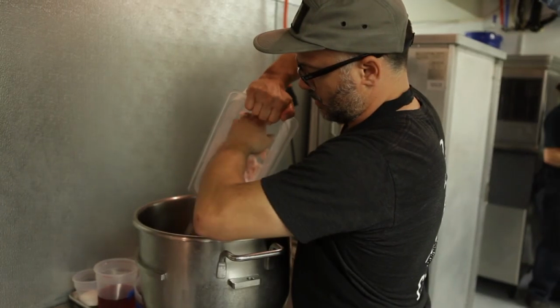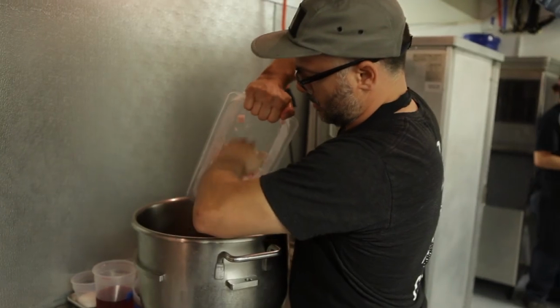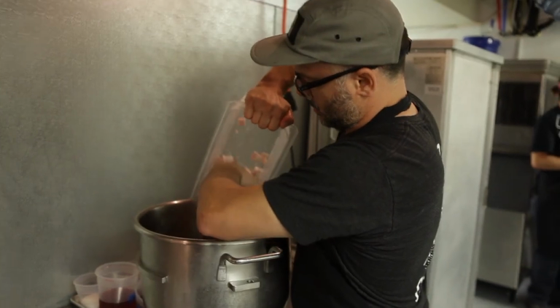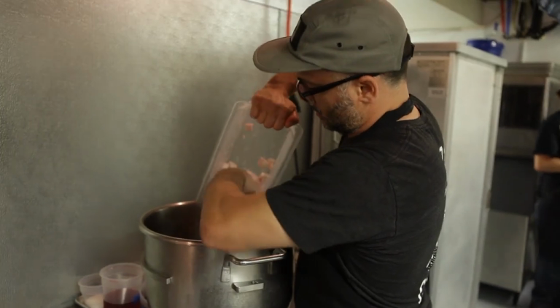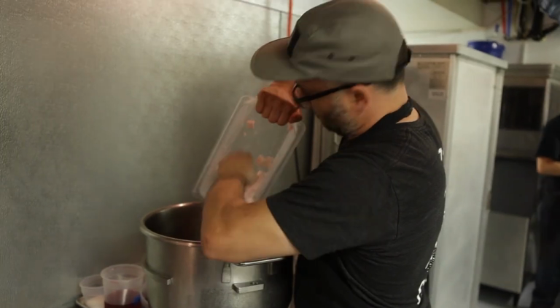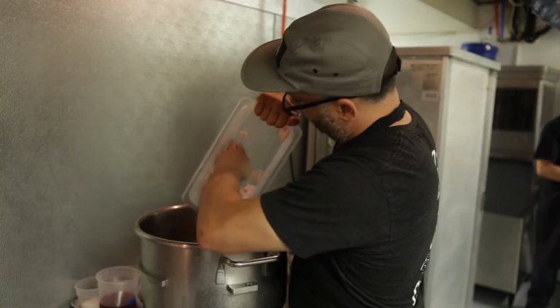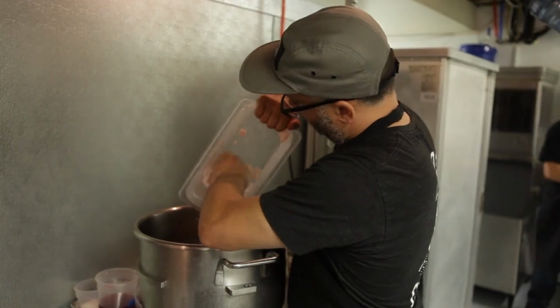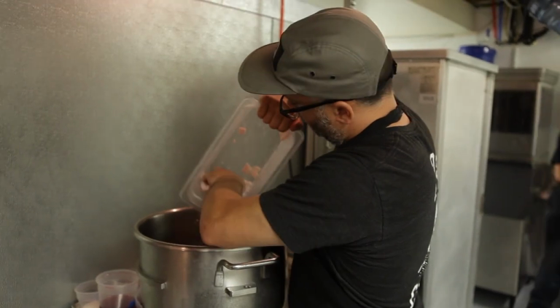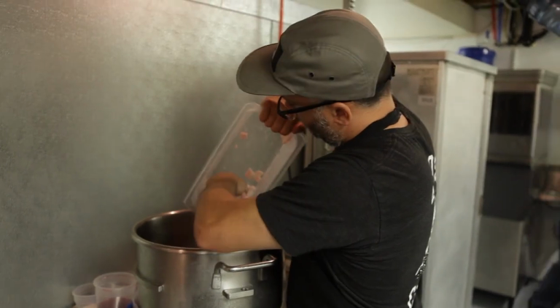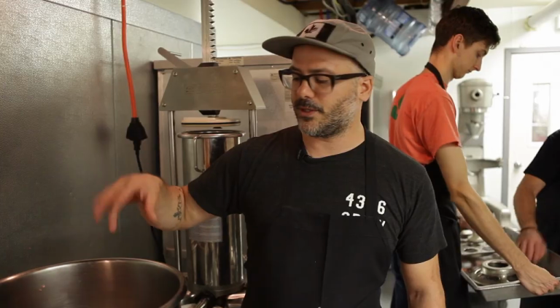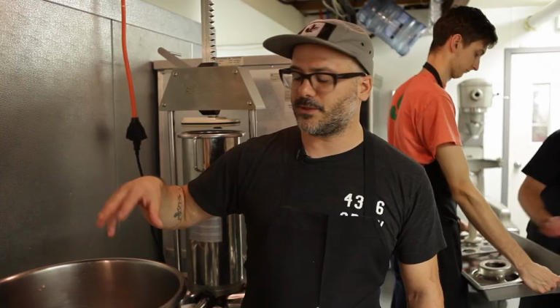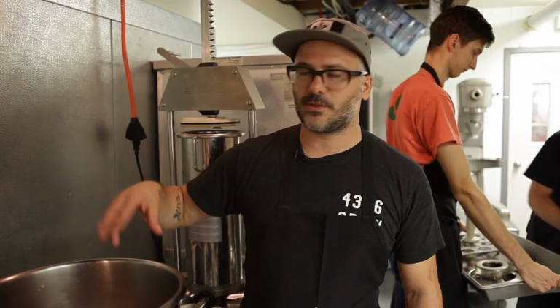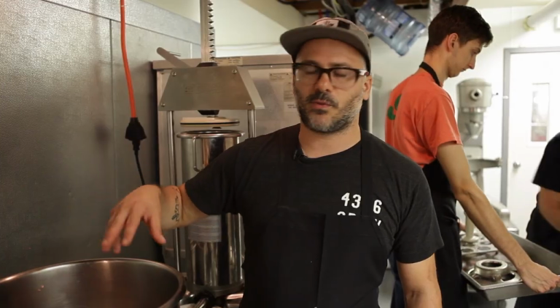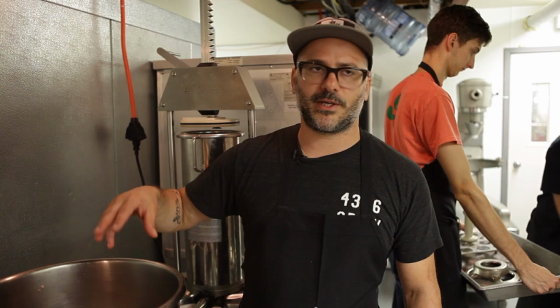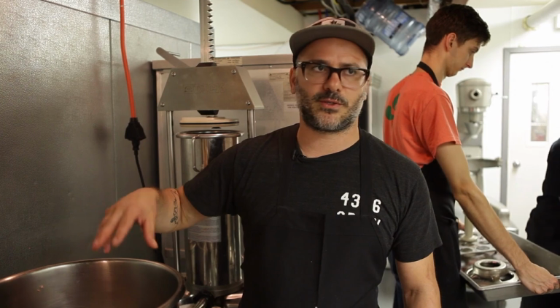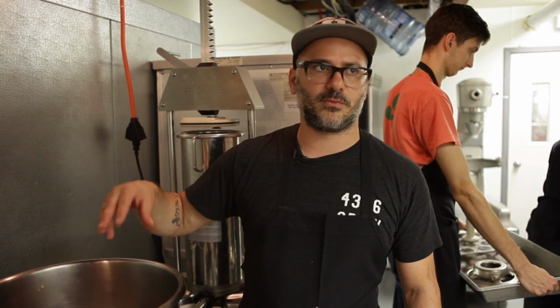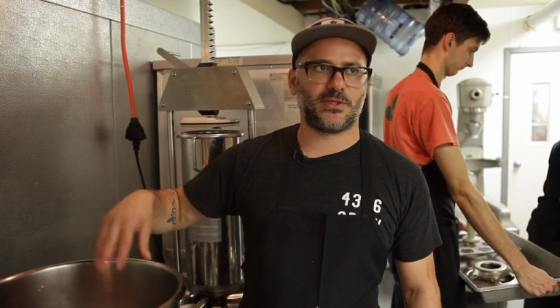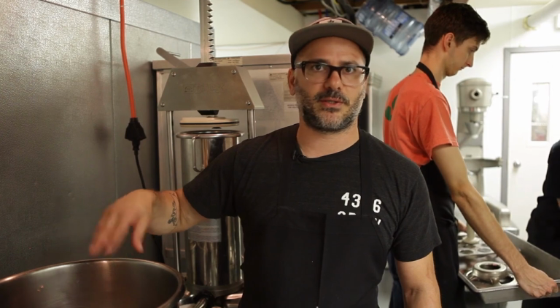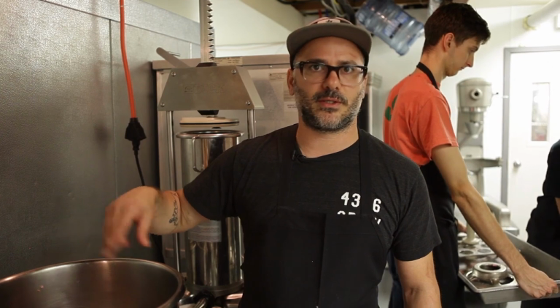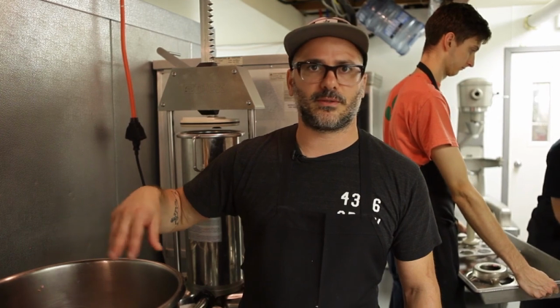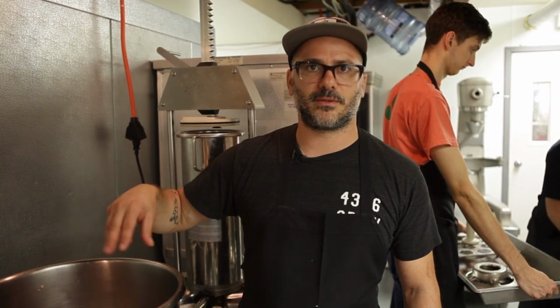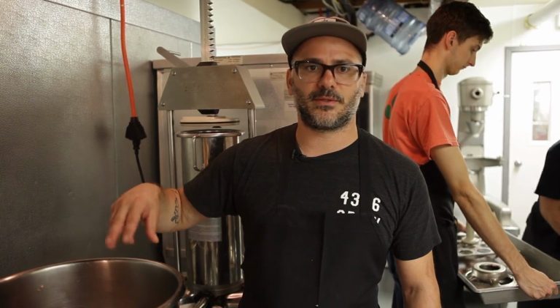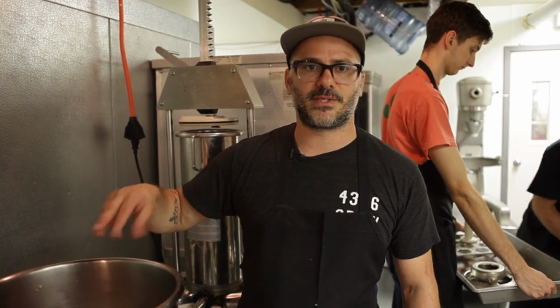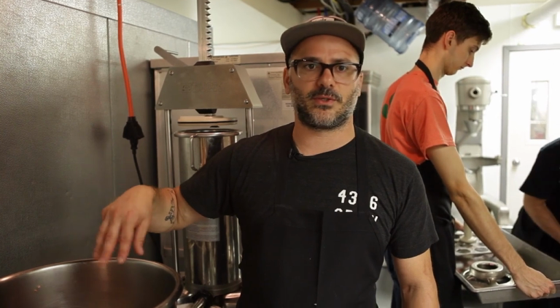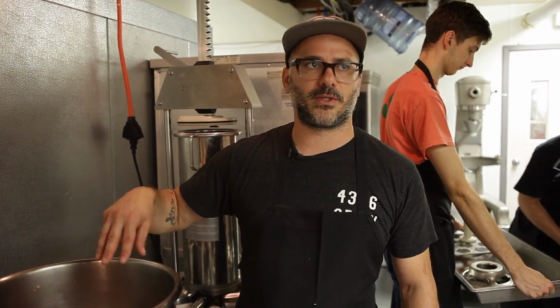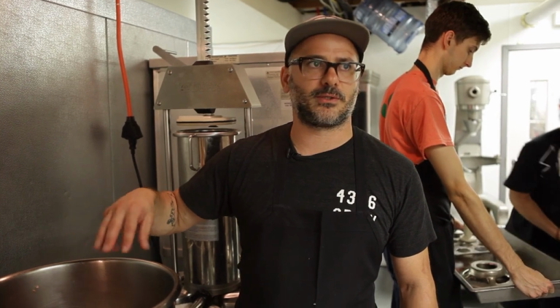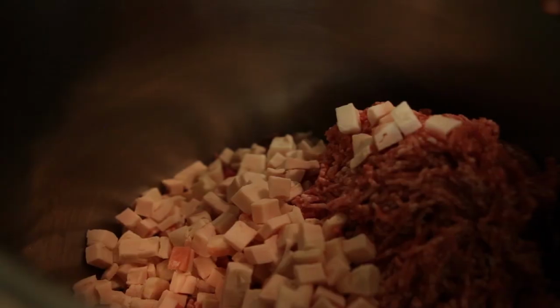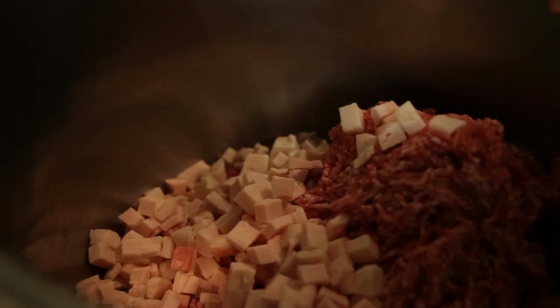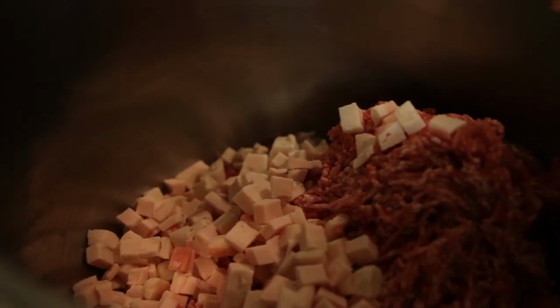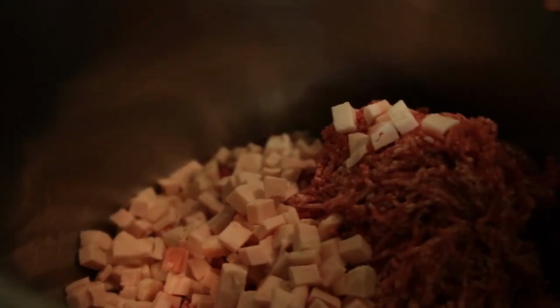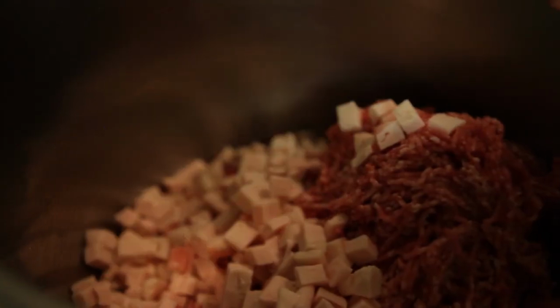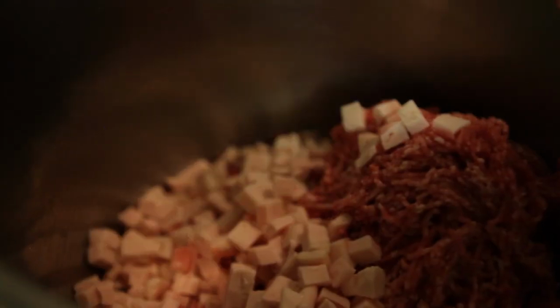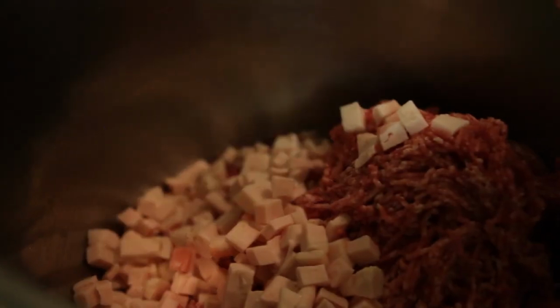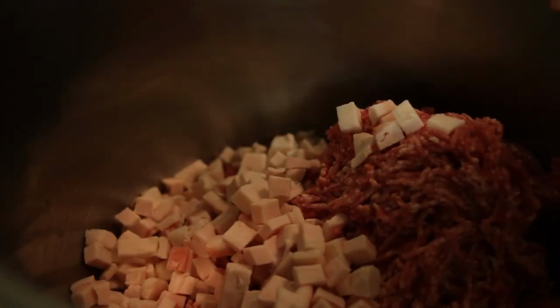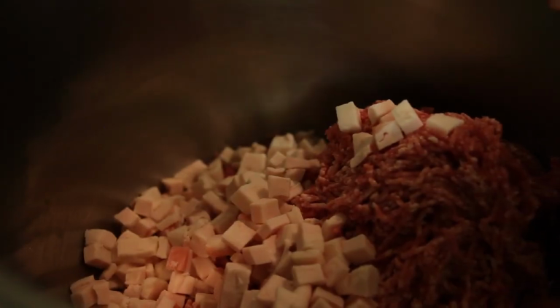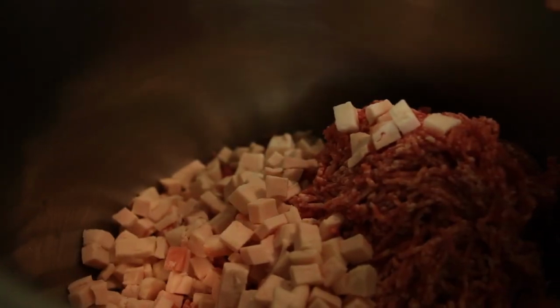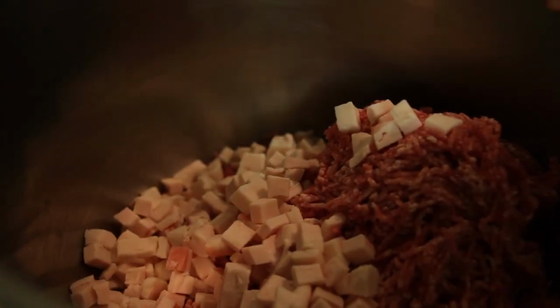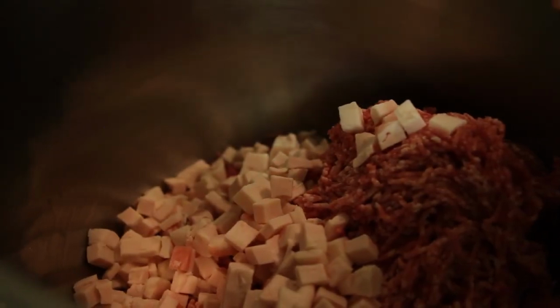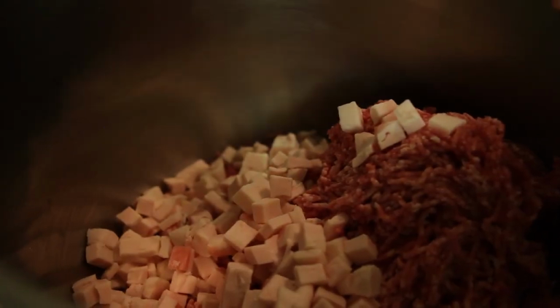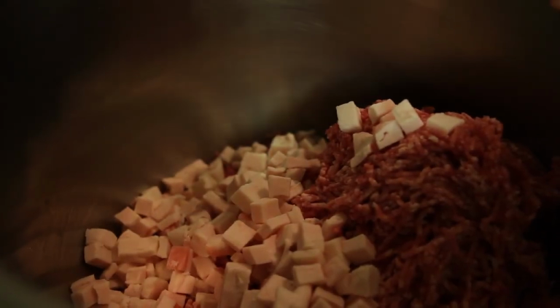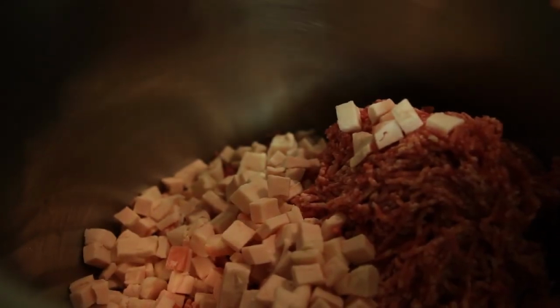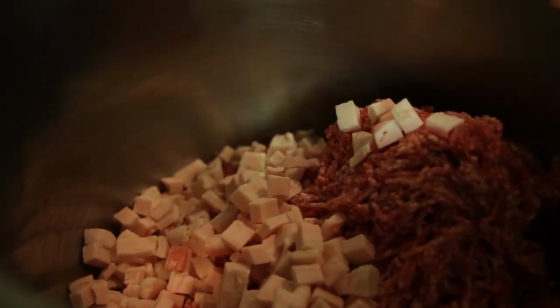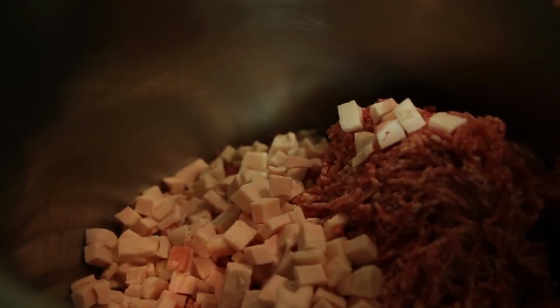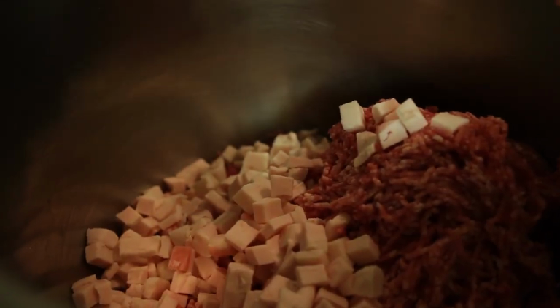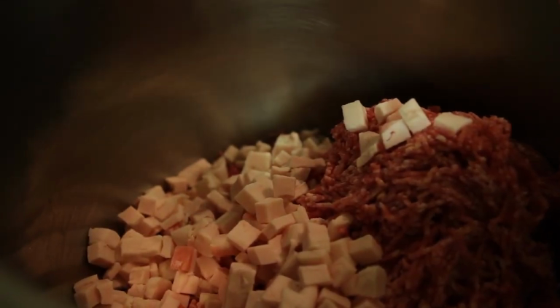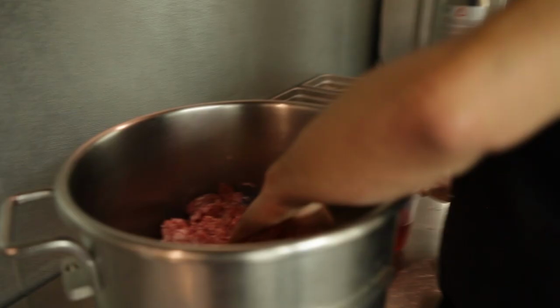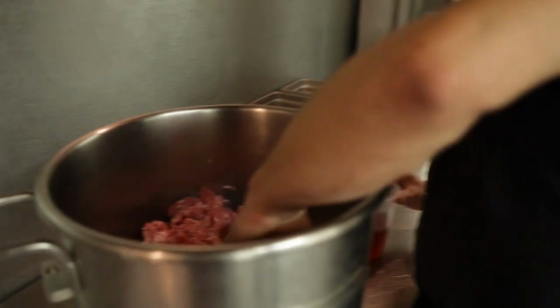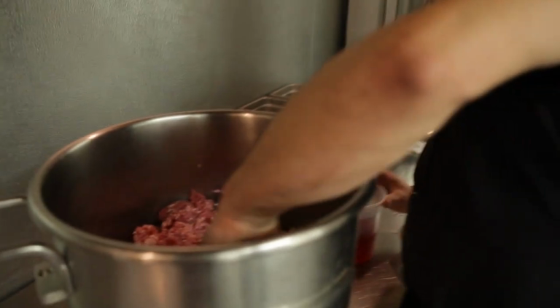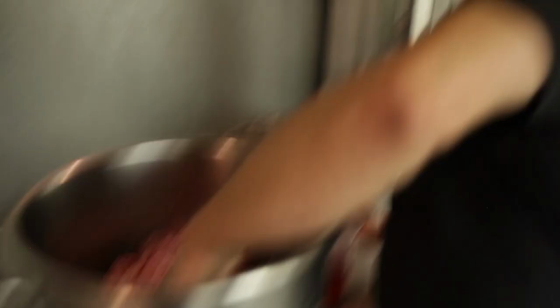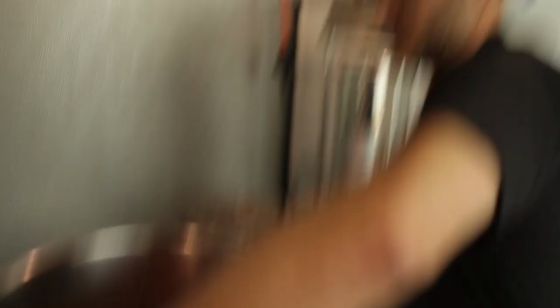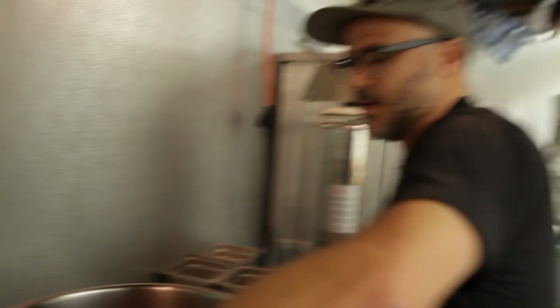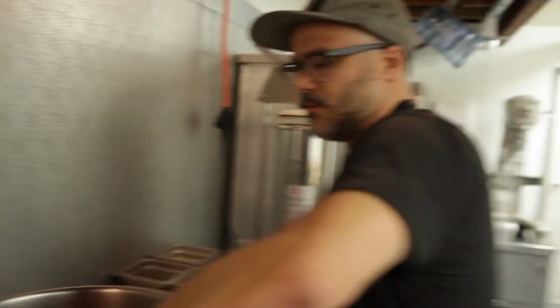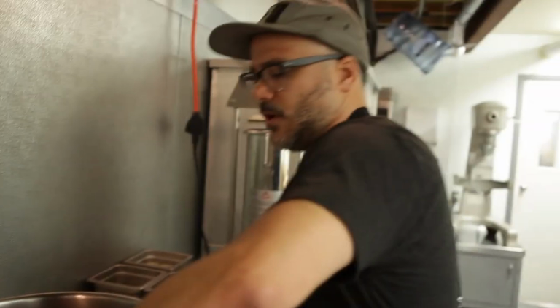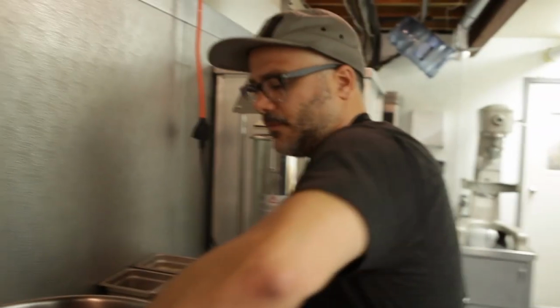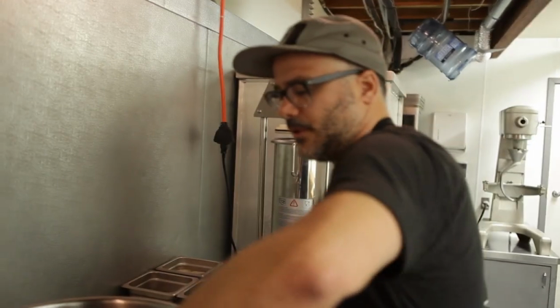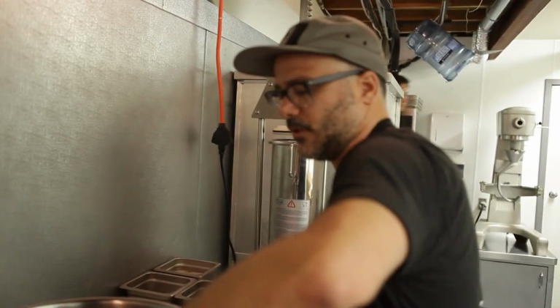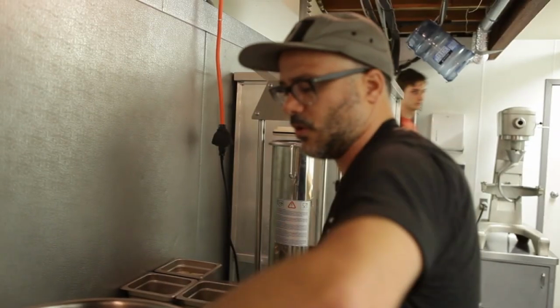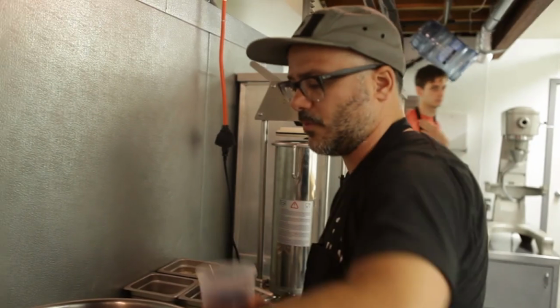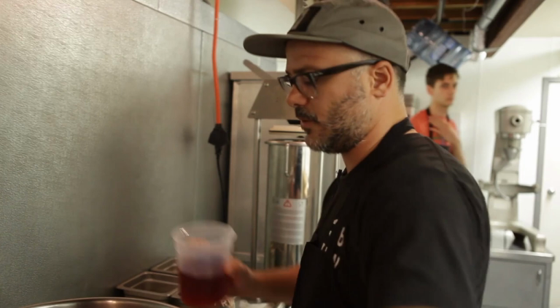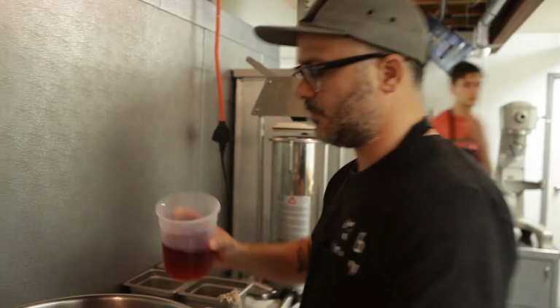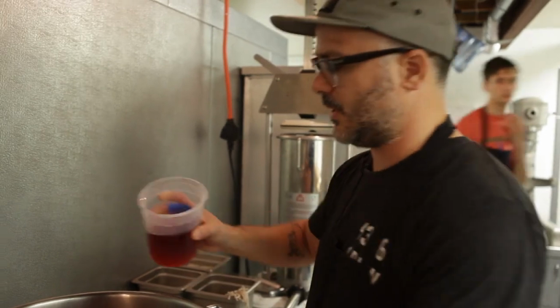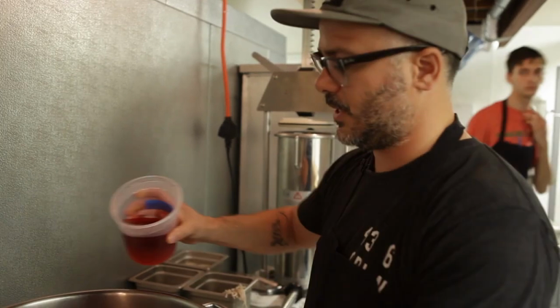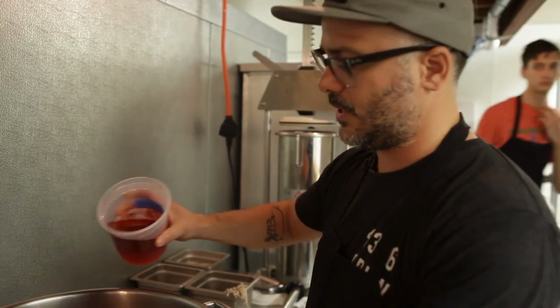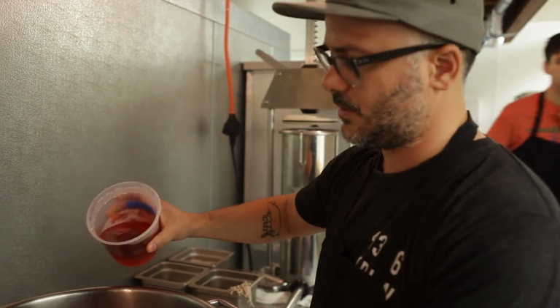We have like 20, 22 billion zillion little pieces of bean in here. I'm going to add all of our ingredients to this and roughly incorporate it with my hand.